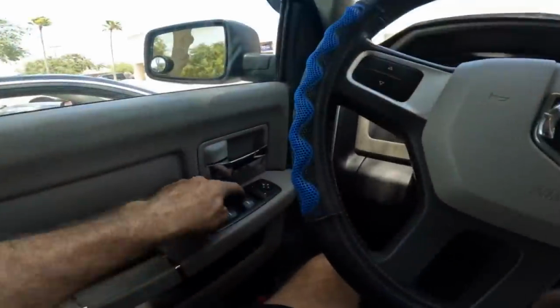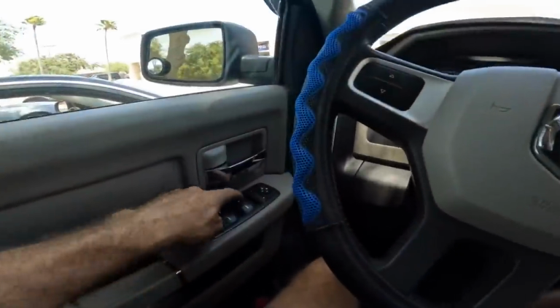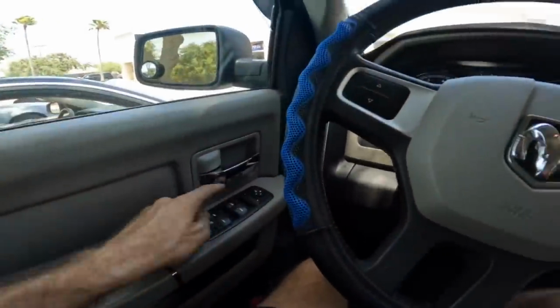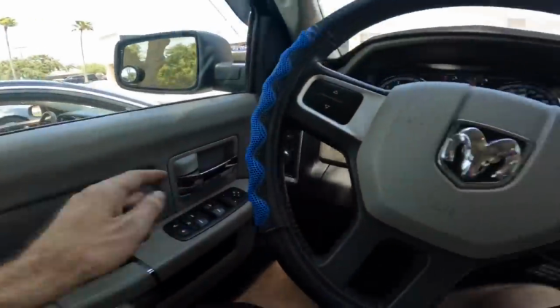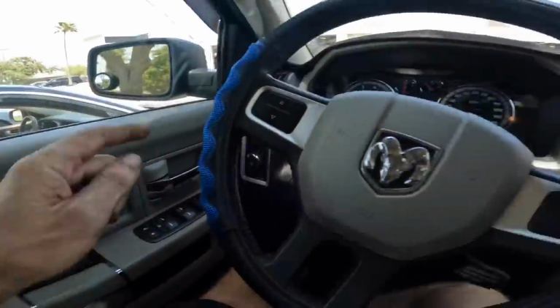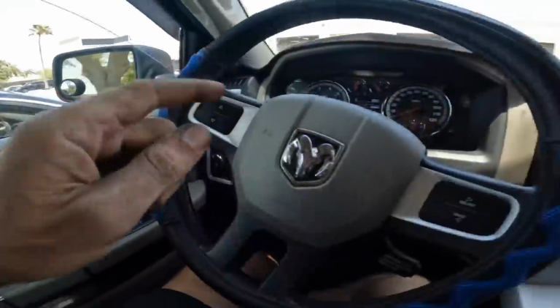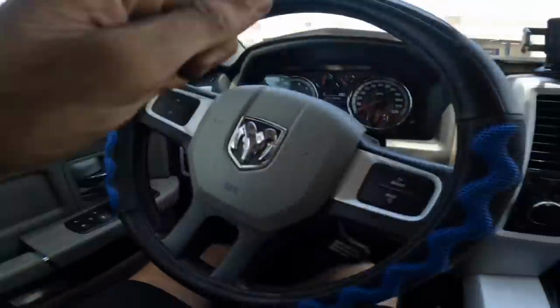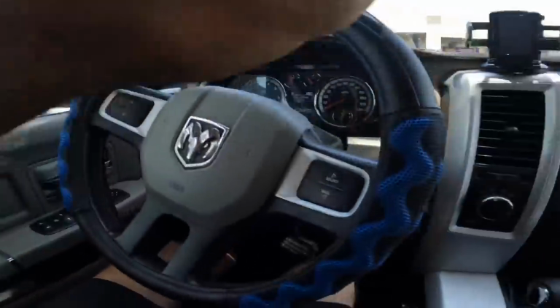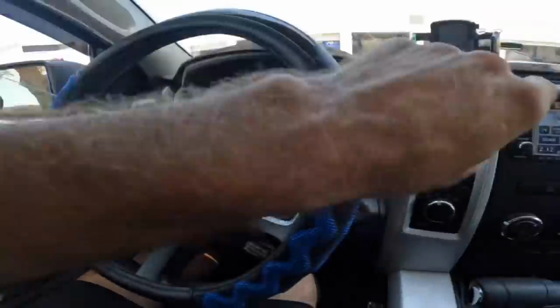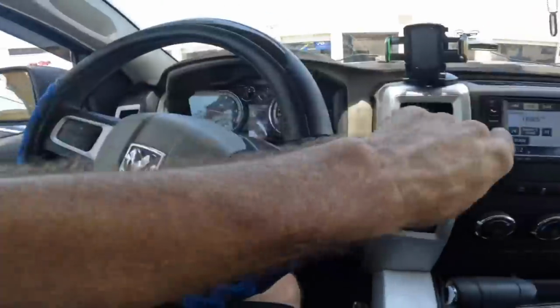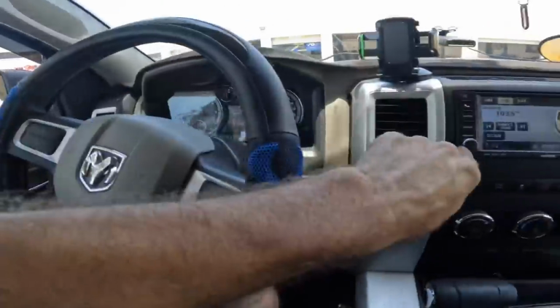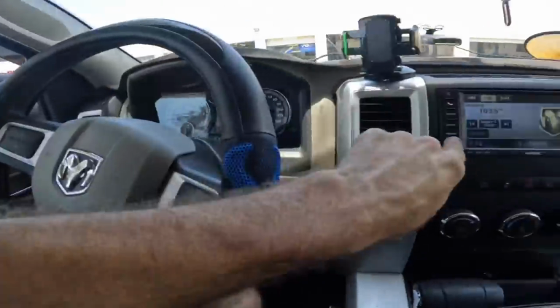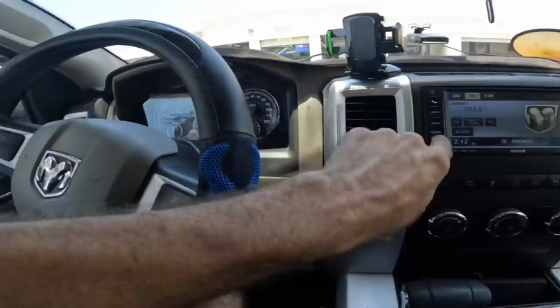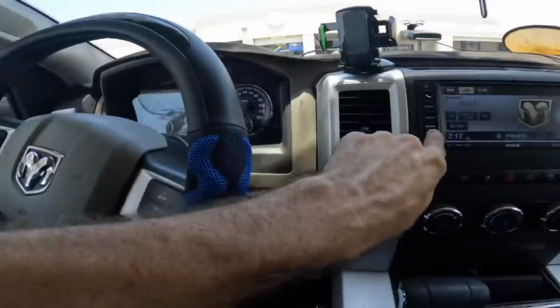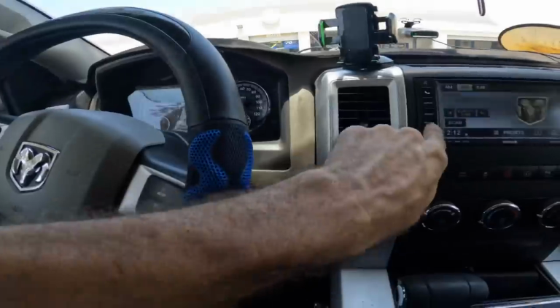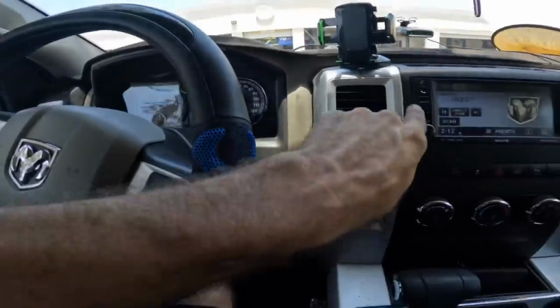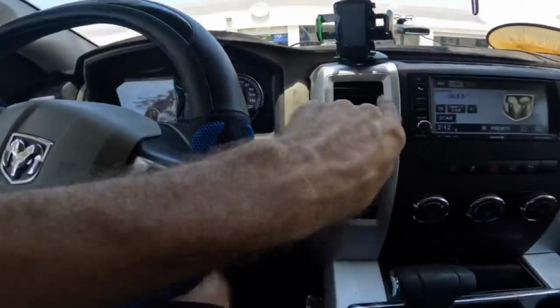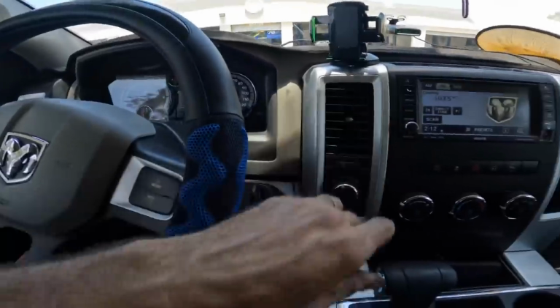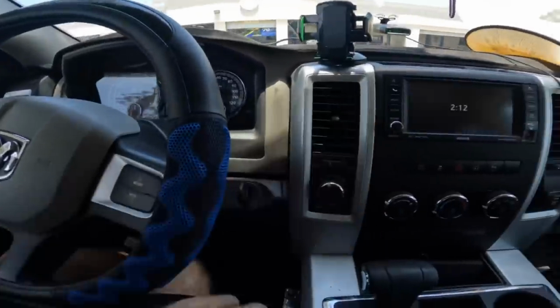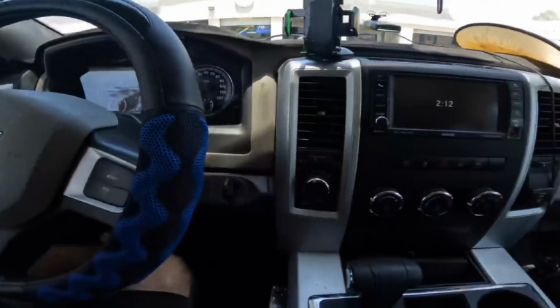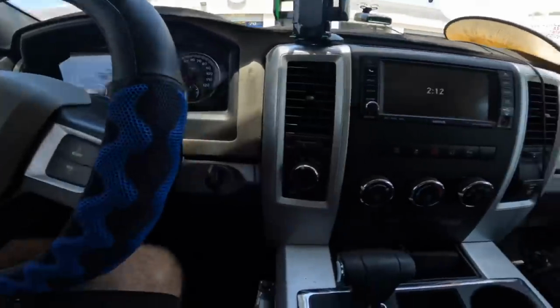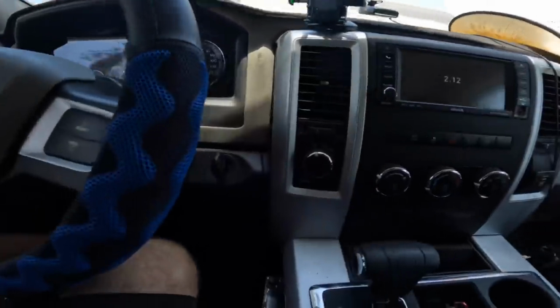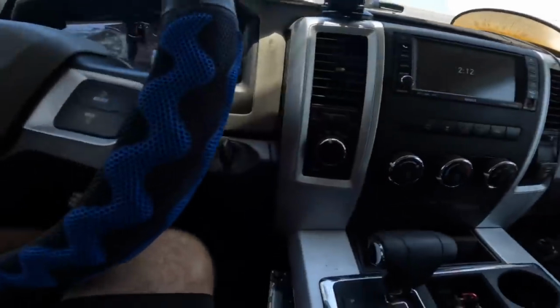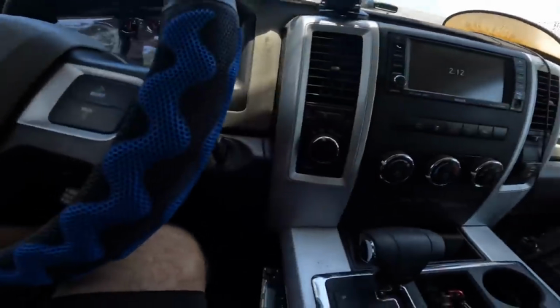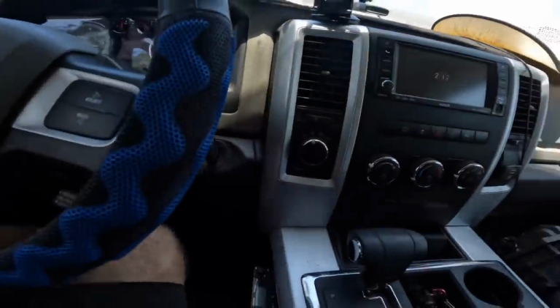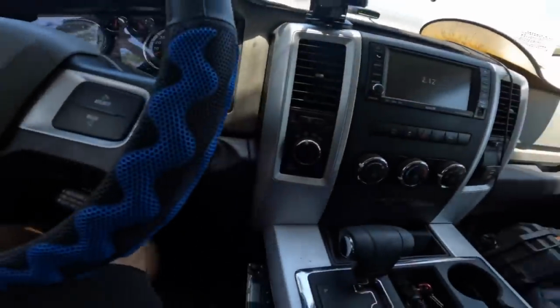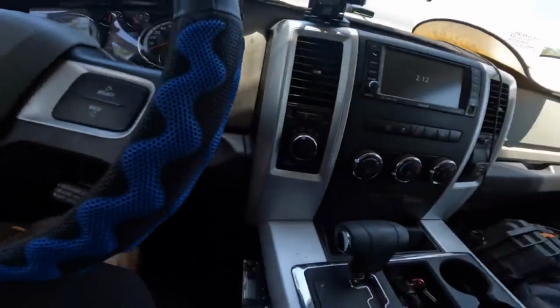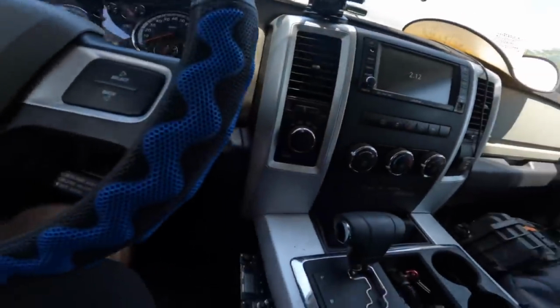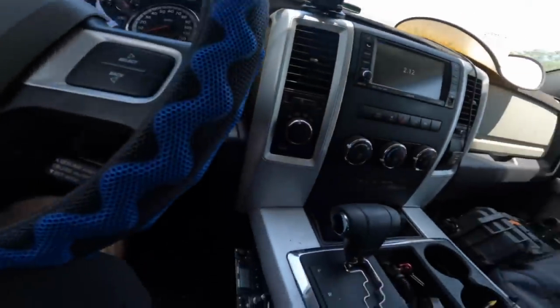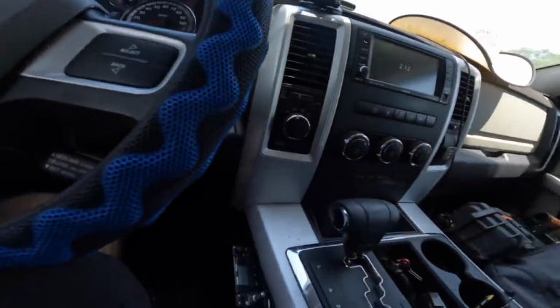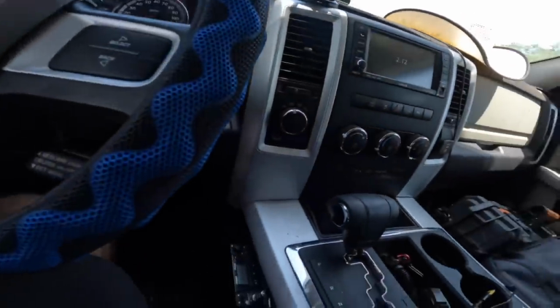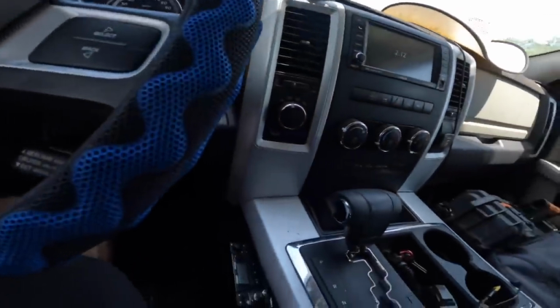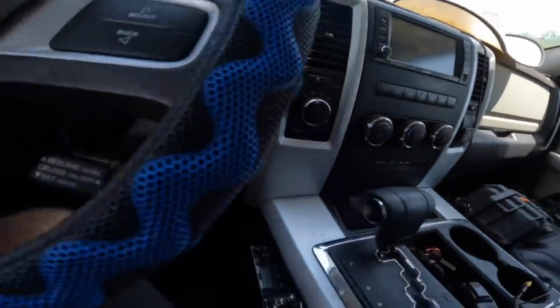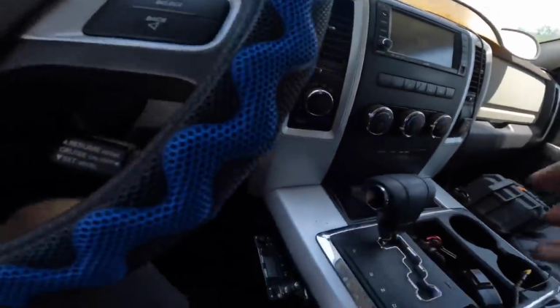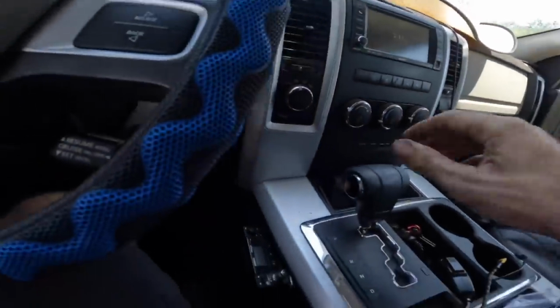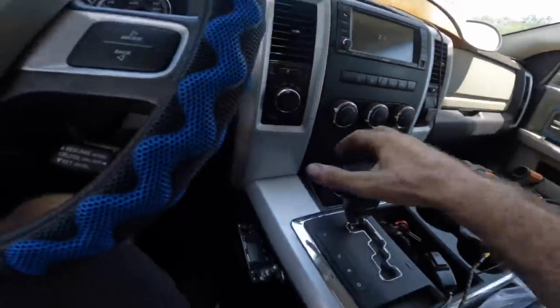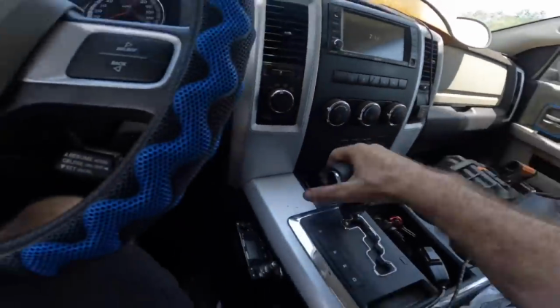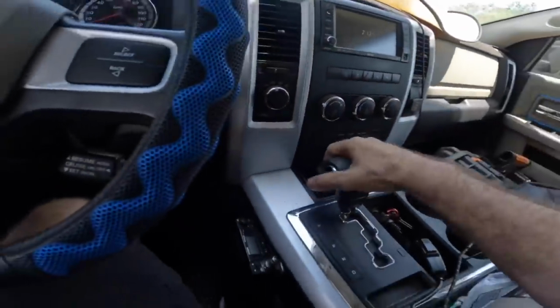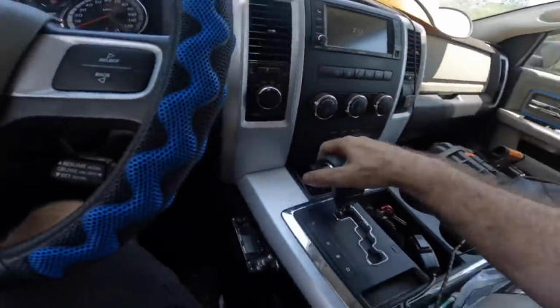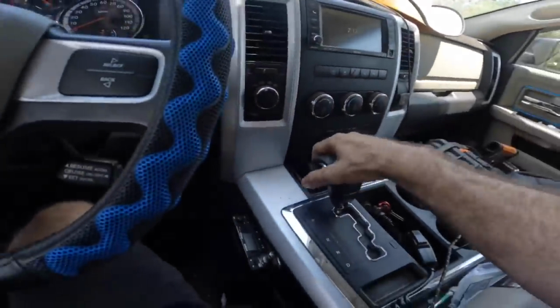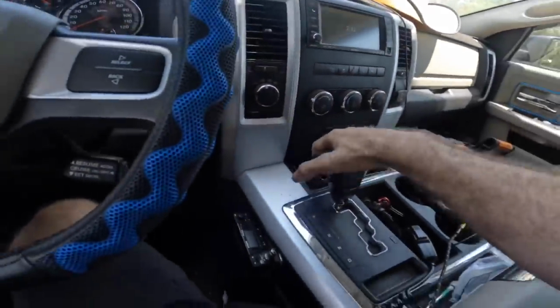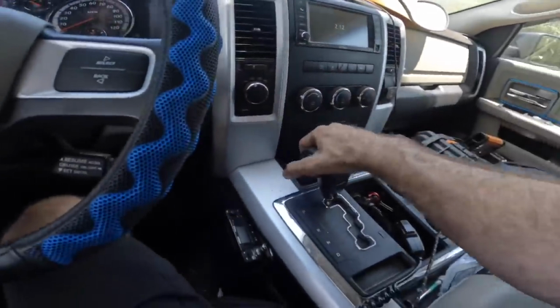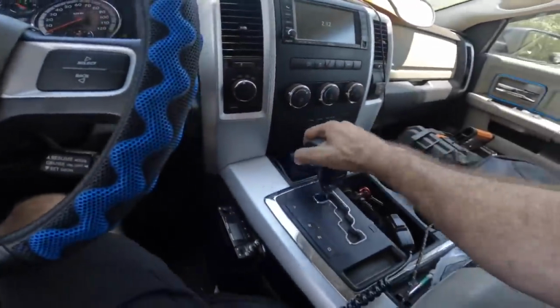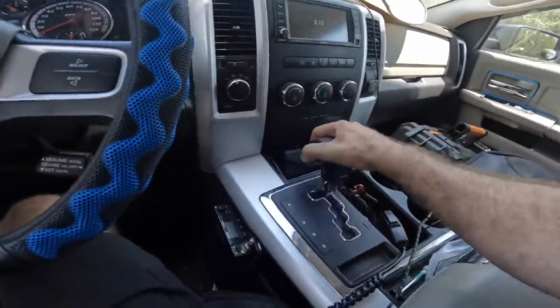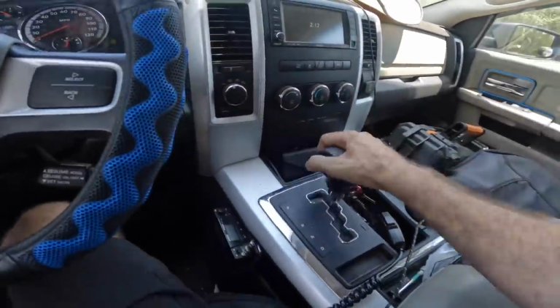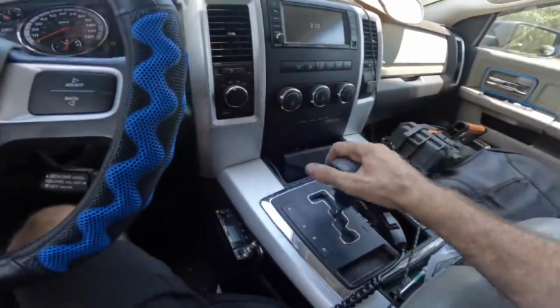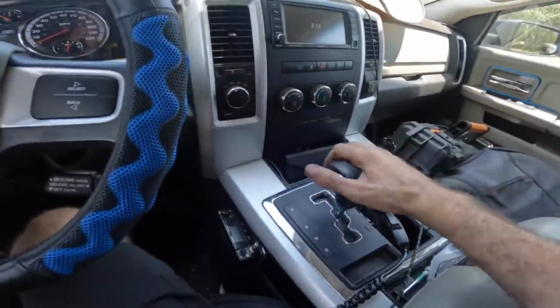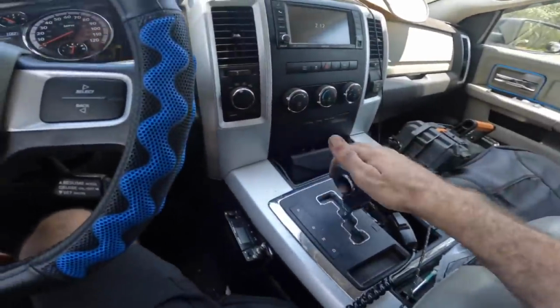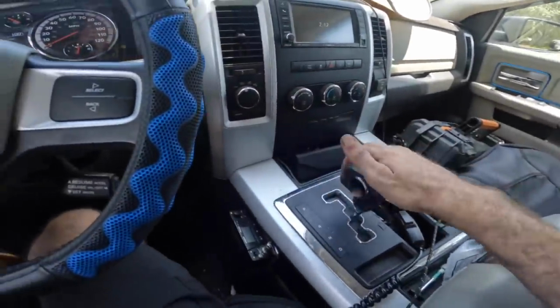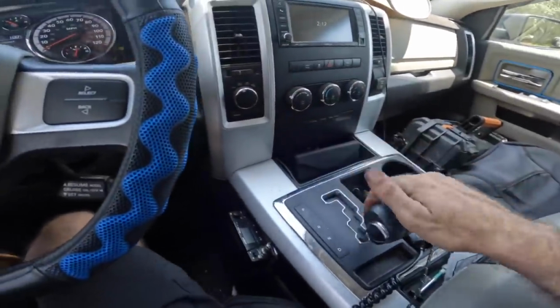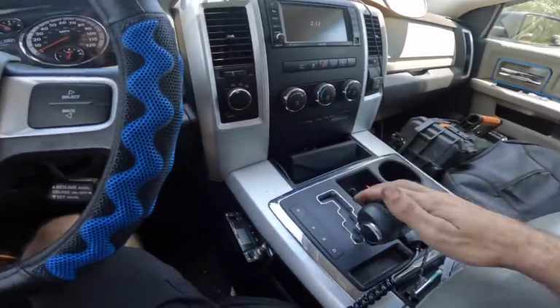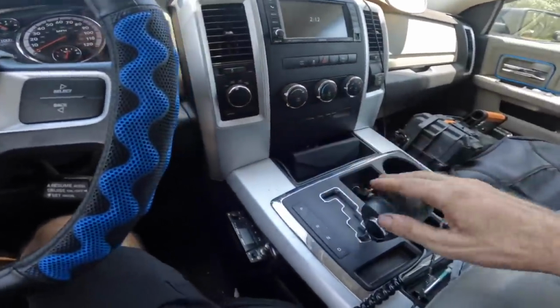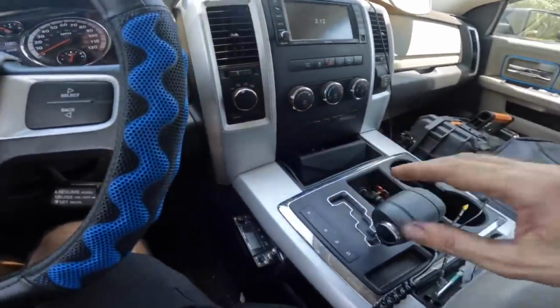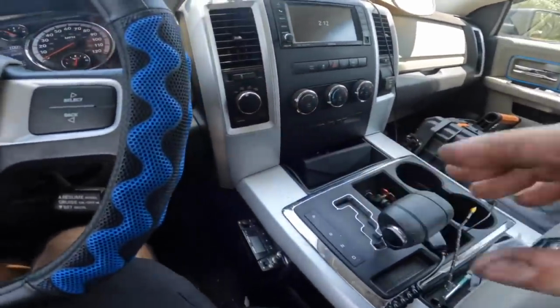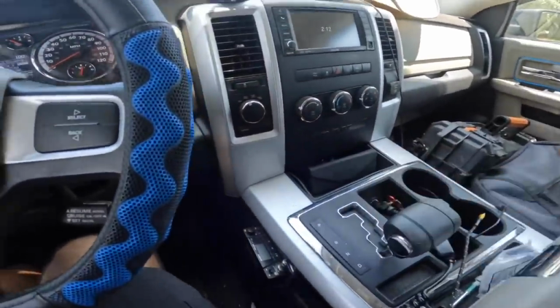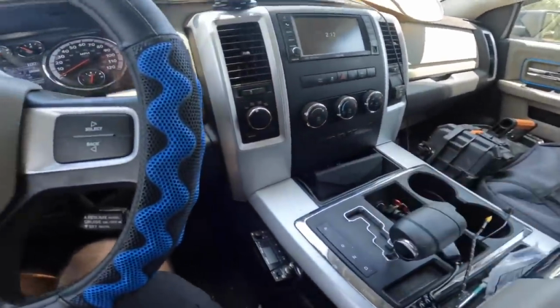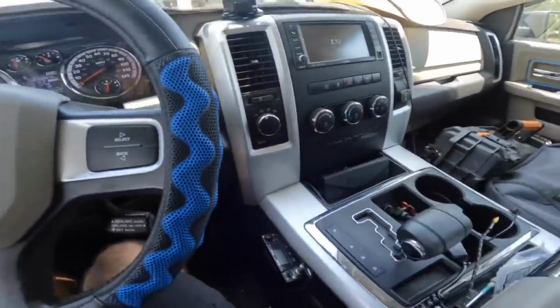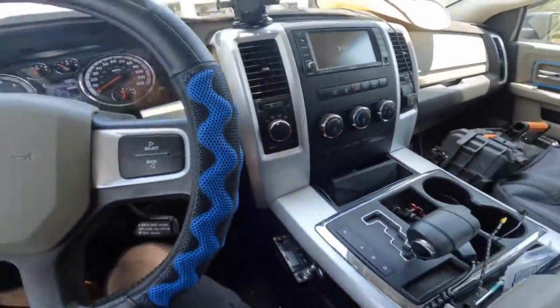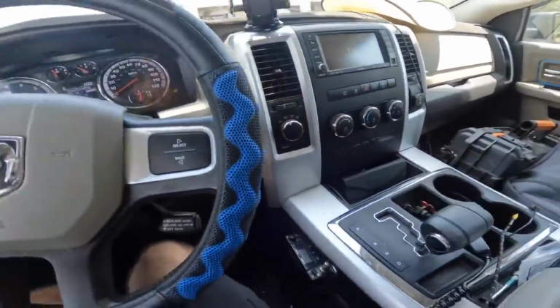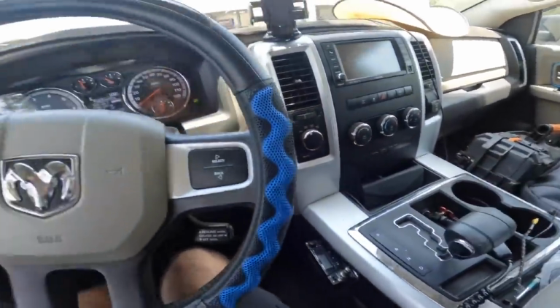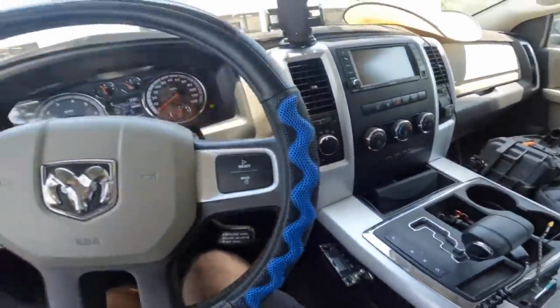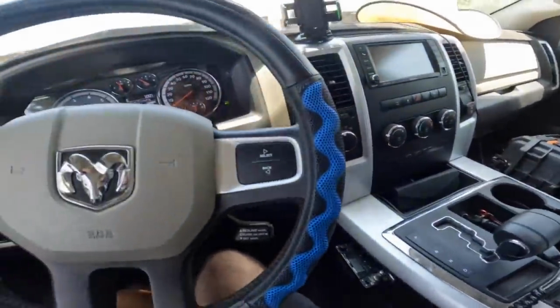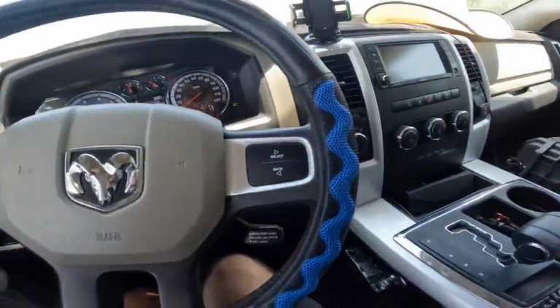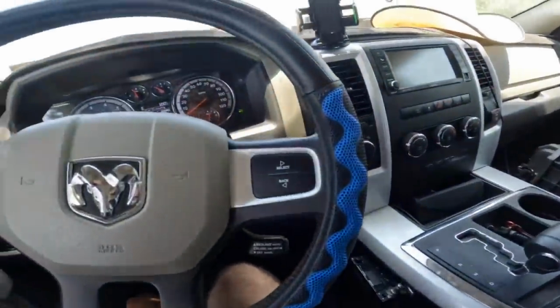No diagnosing today, no probing, no listening for noises, no AC. We're going to do something a little bit different. This is going to be fun.